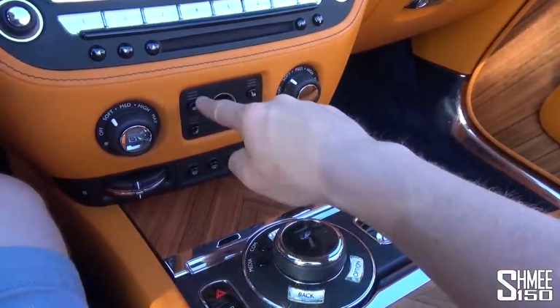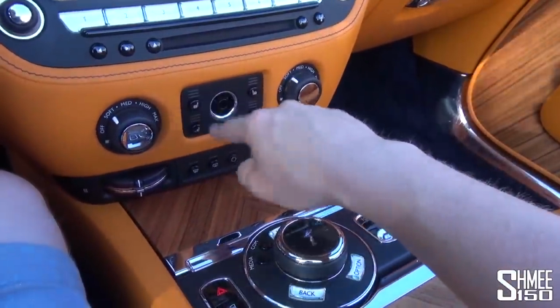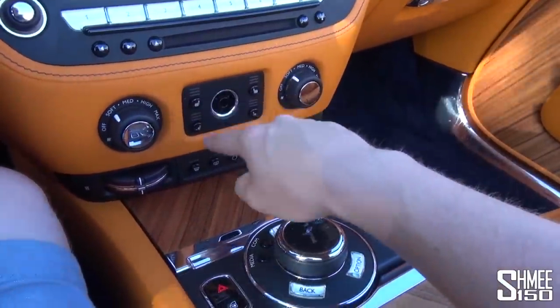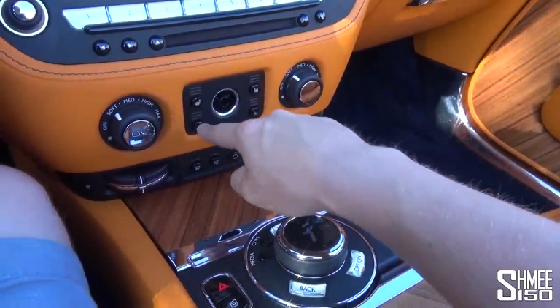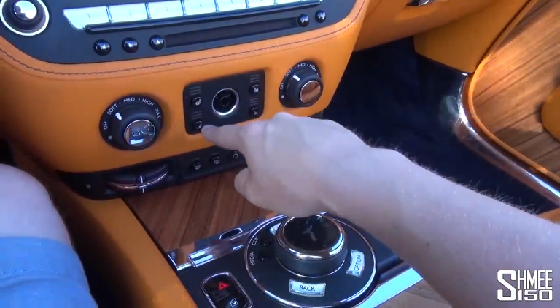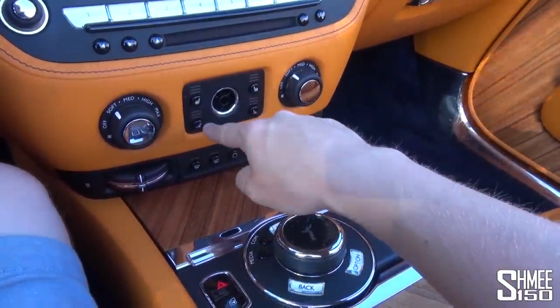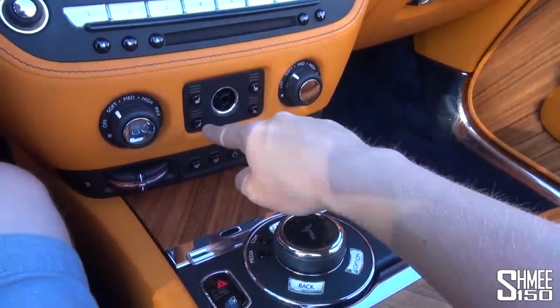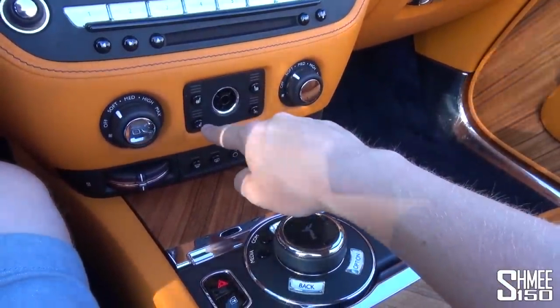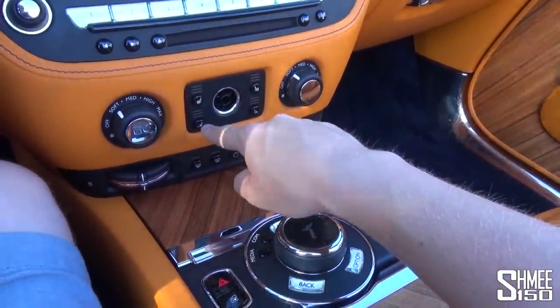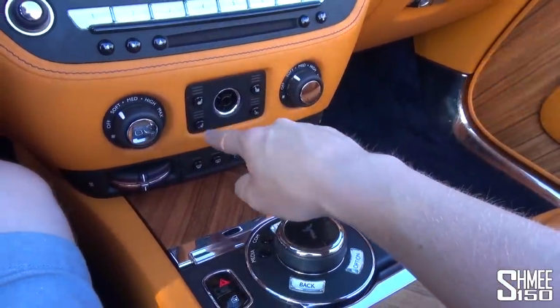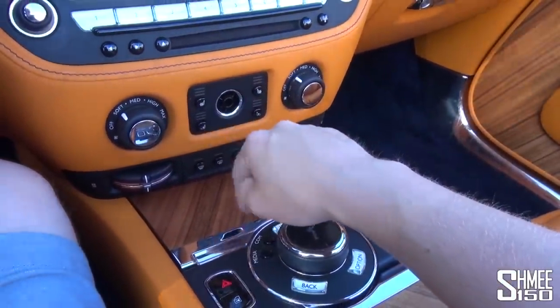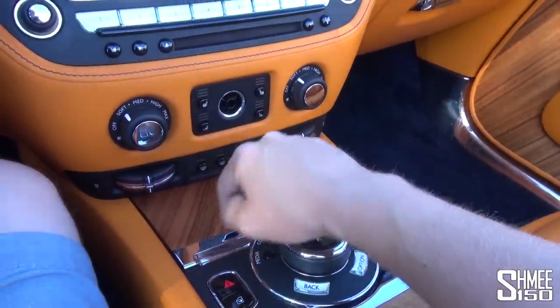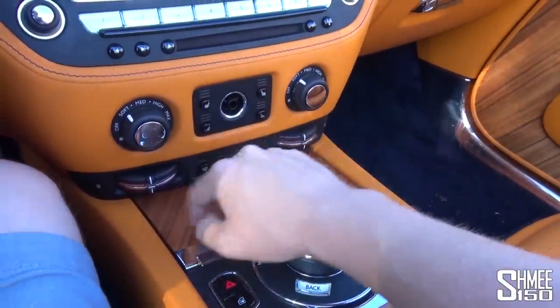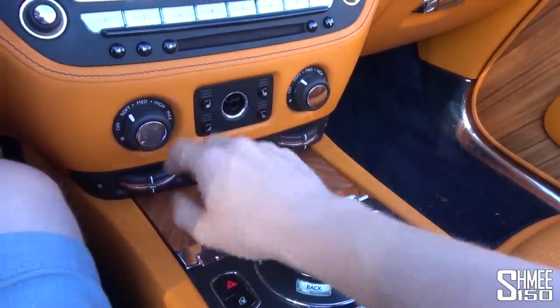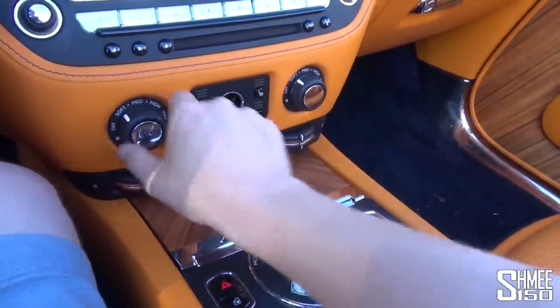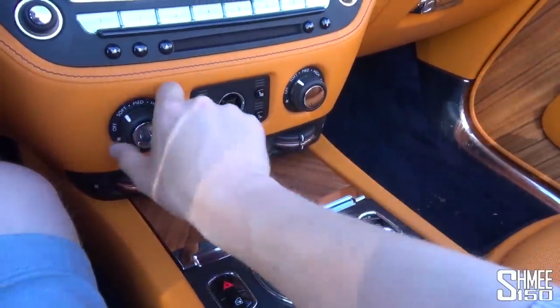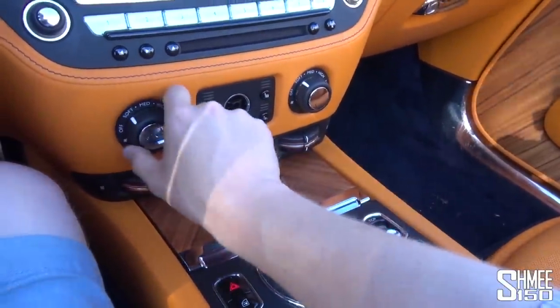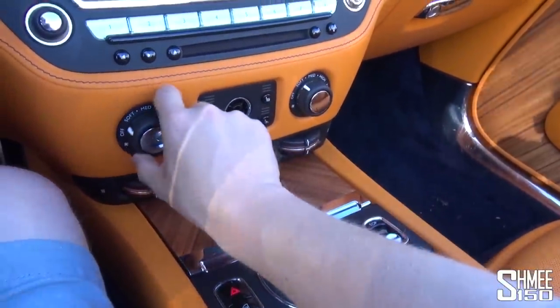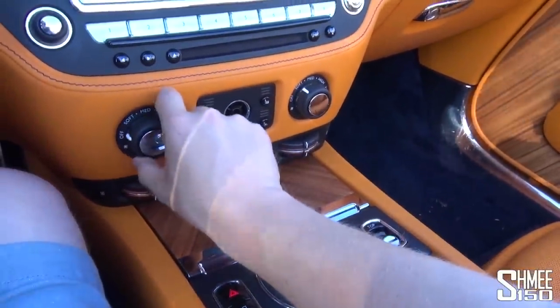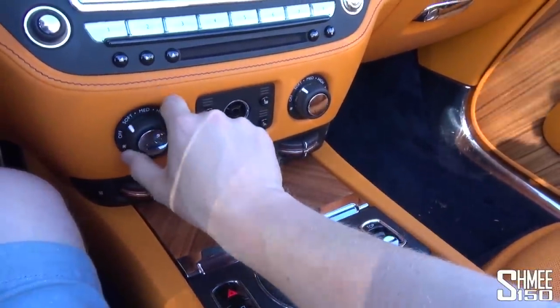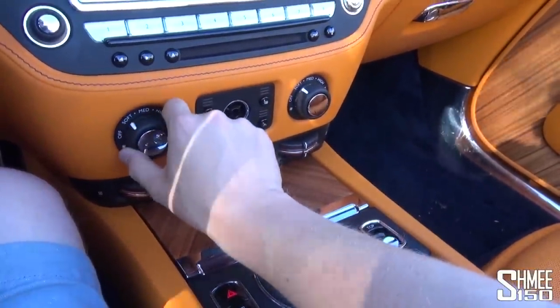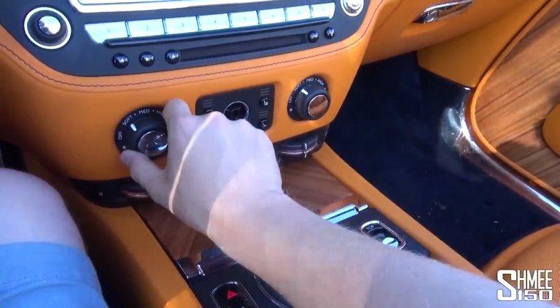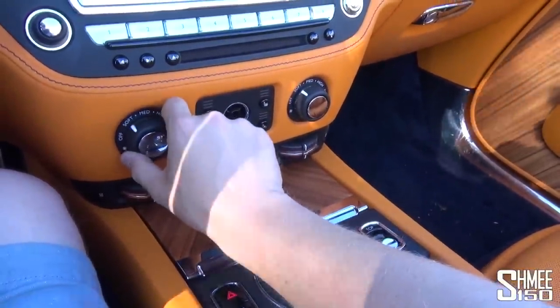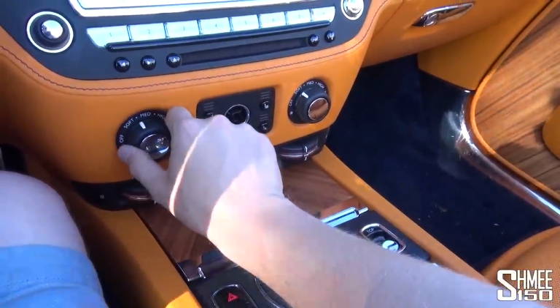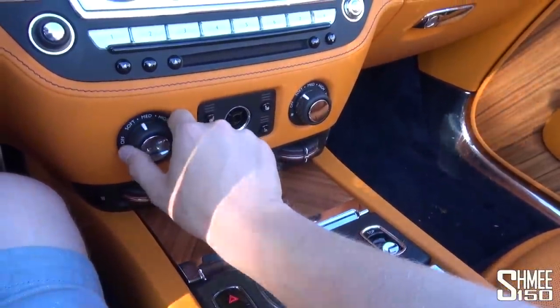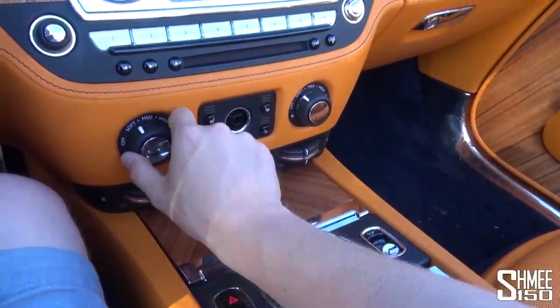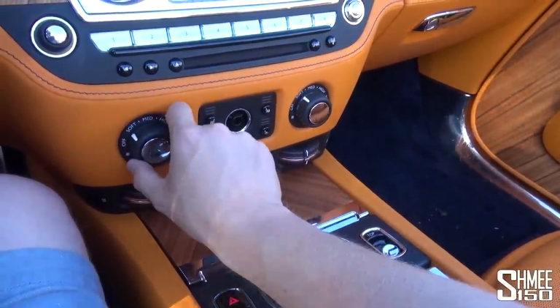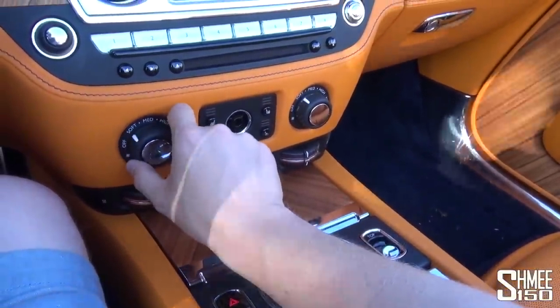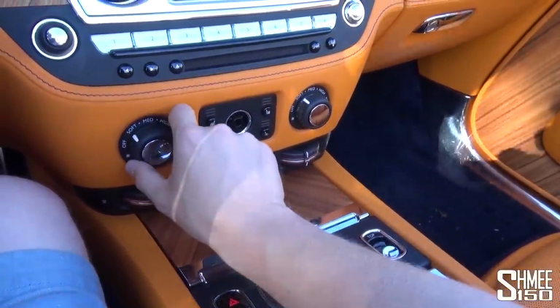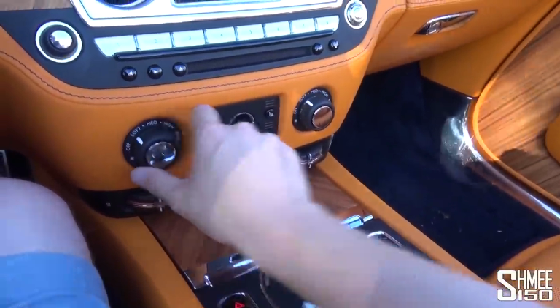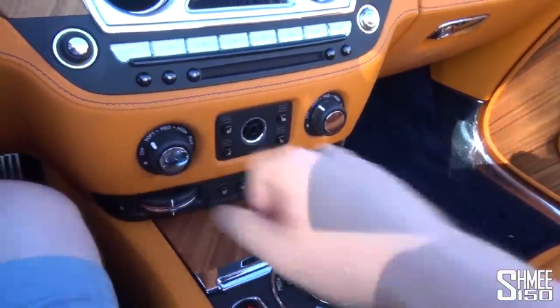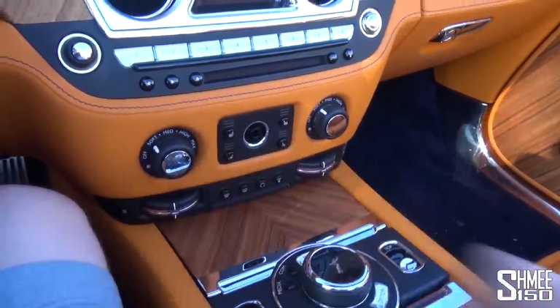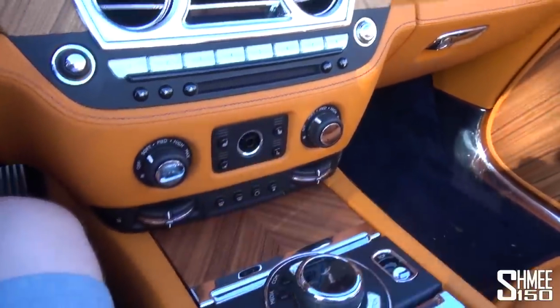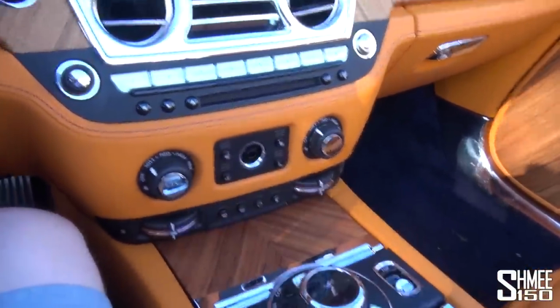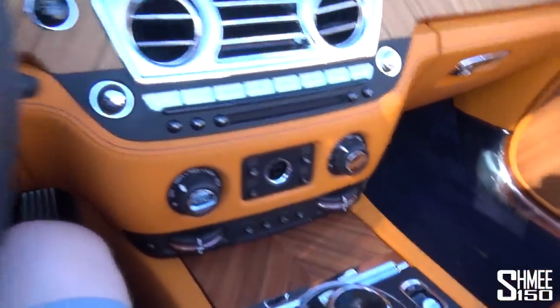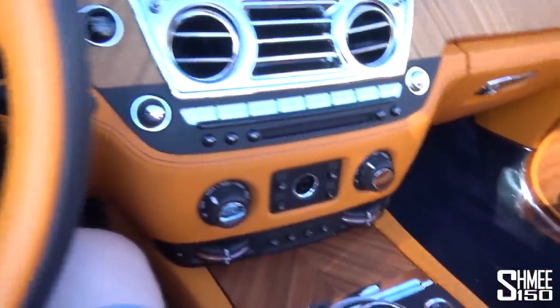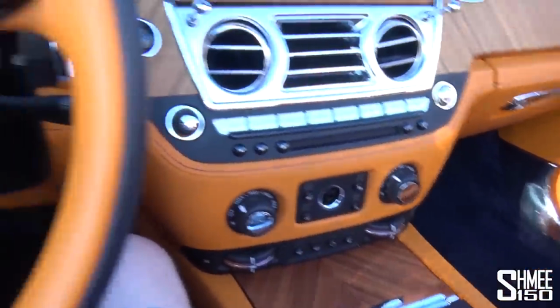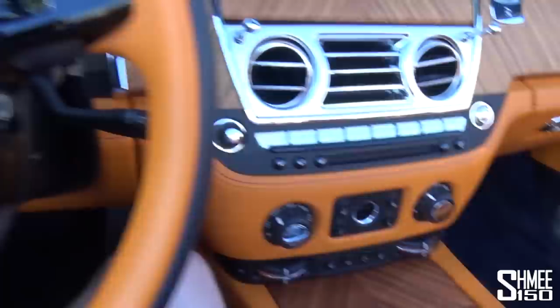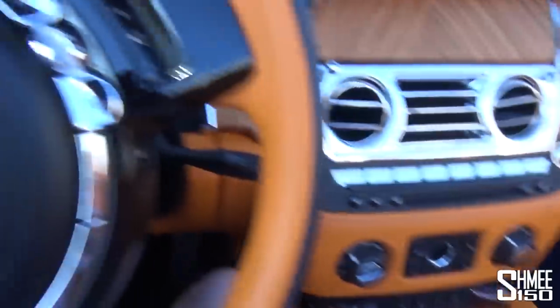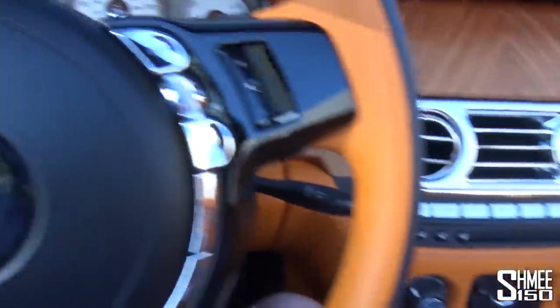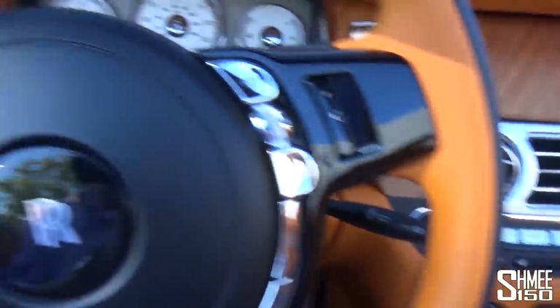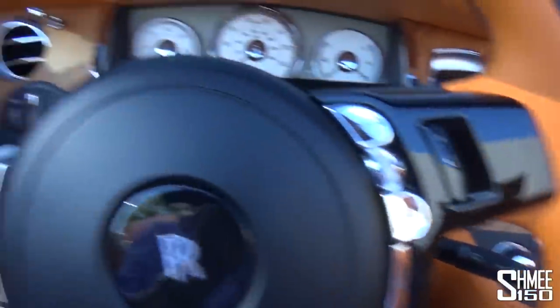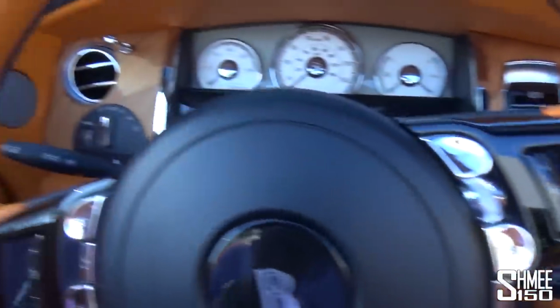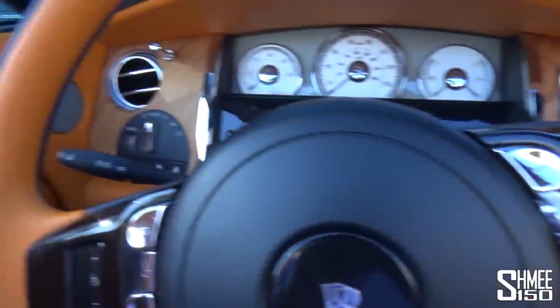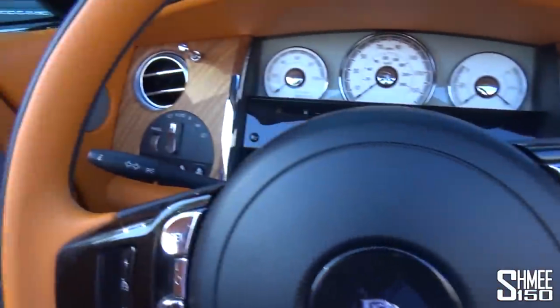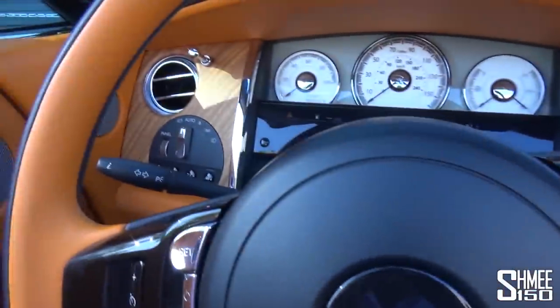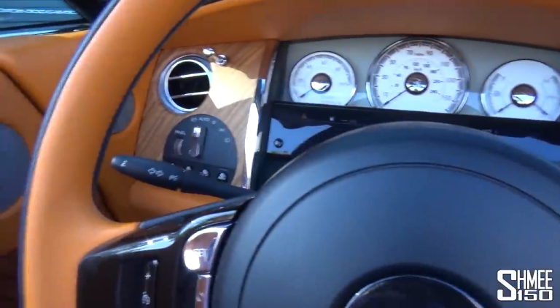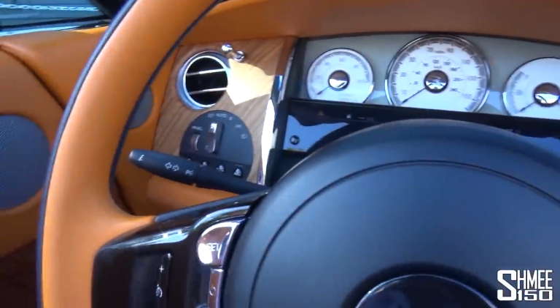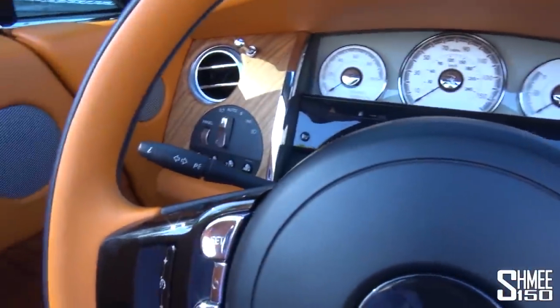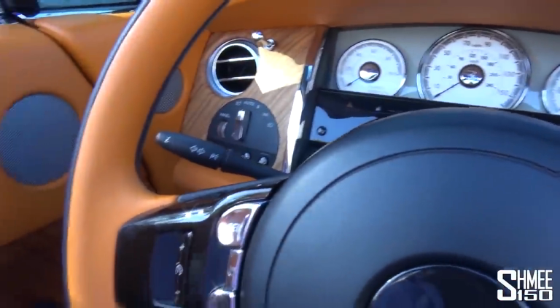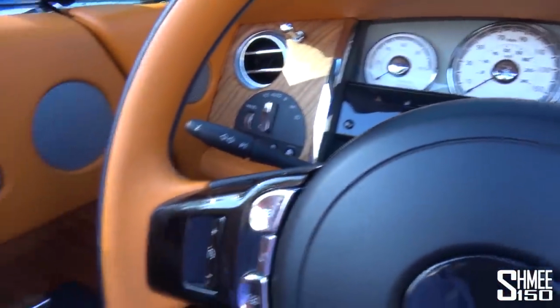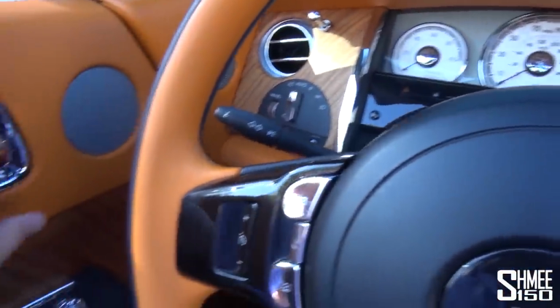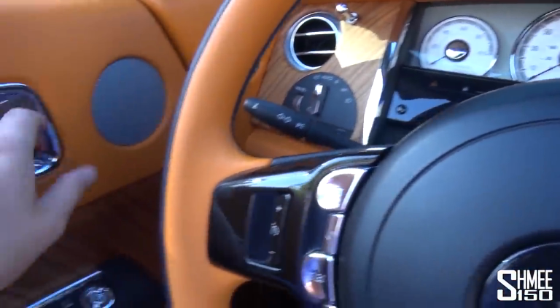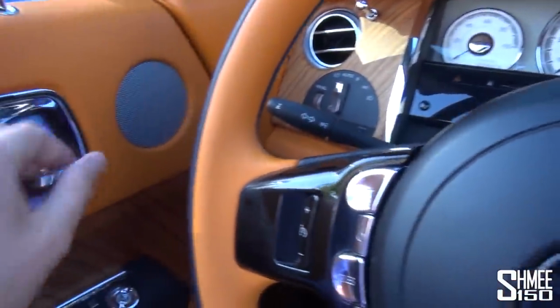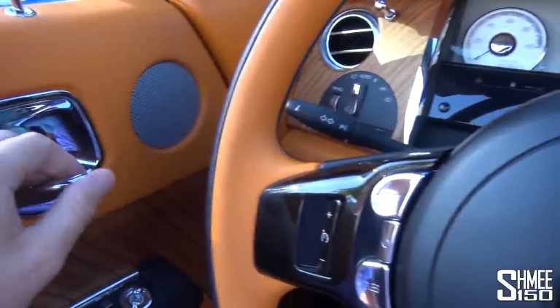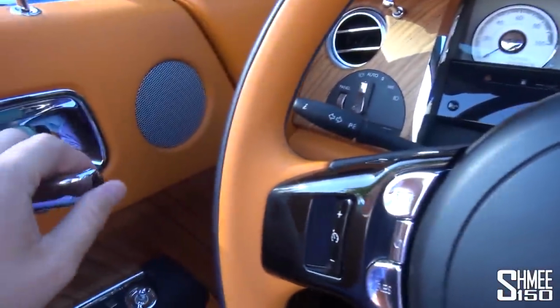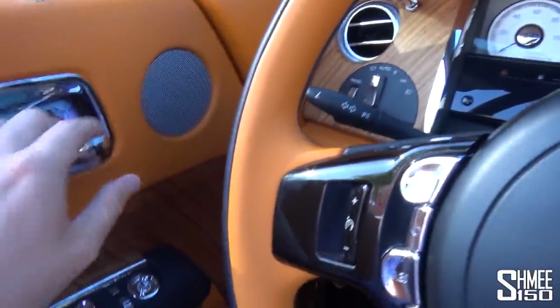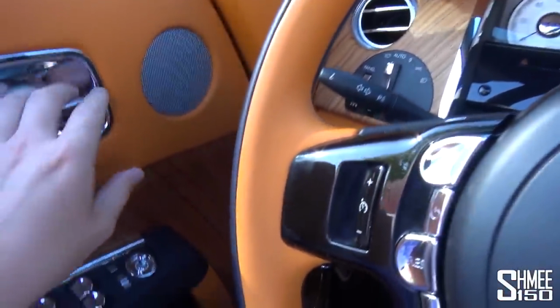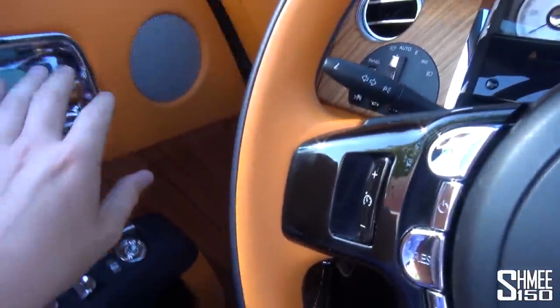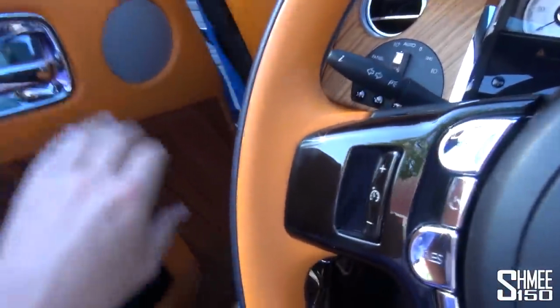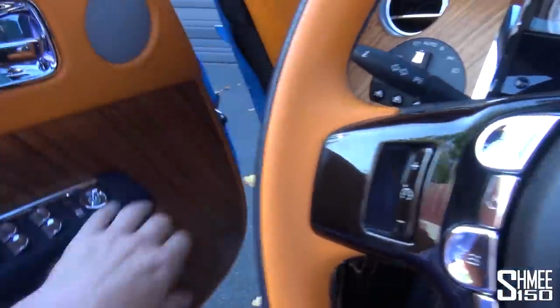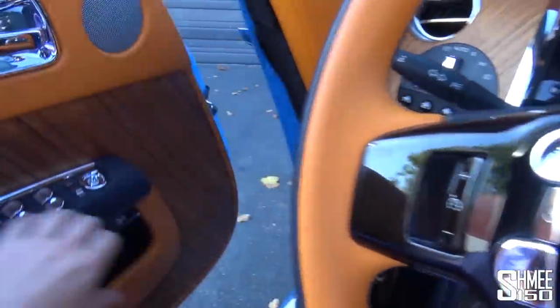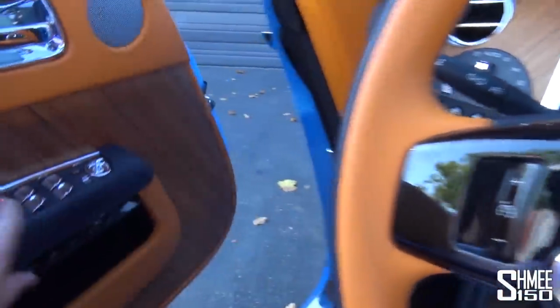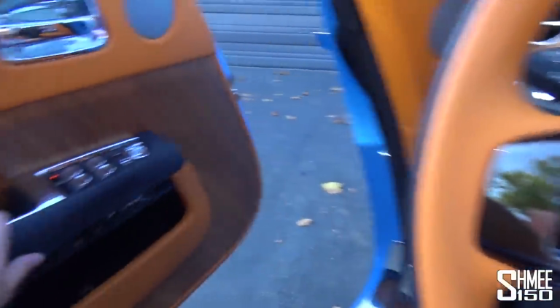You've got heated seats, cooled seats as well — just really nice toggles. Everything. It is a really cool thing.